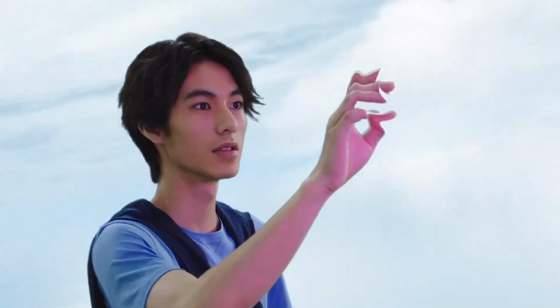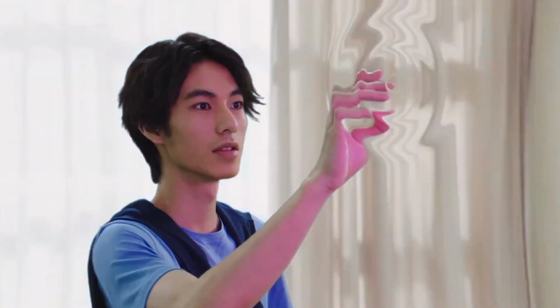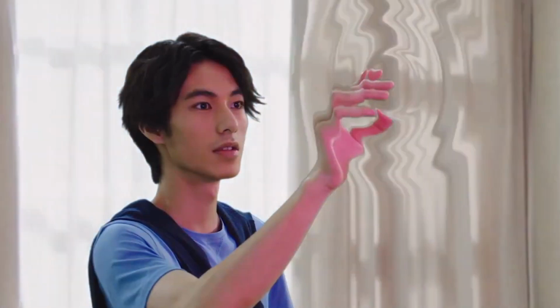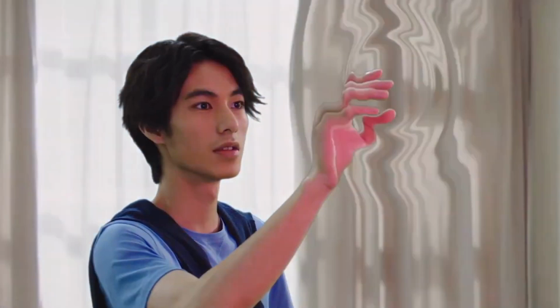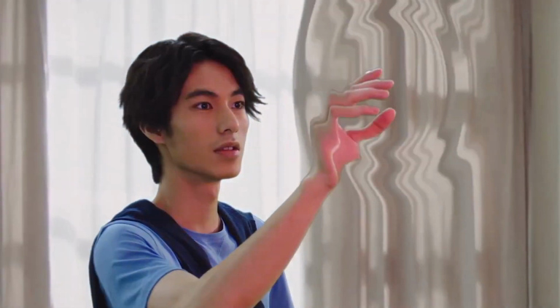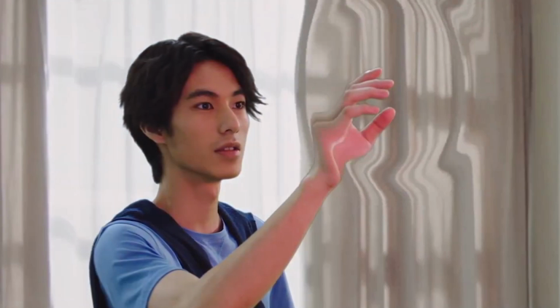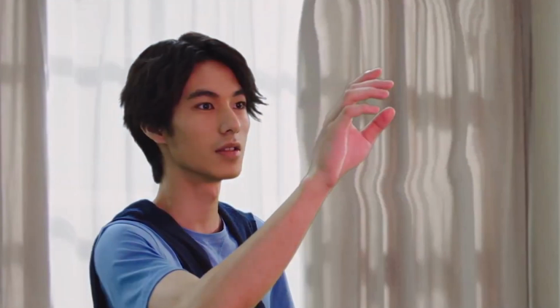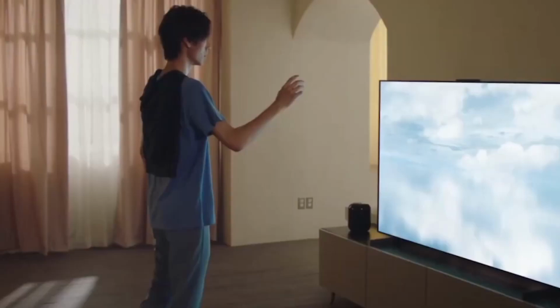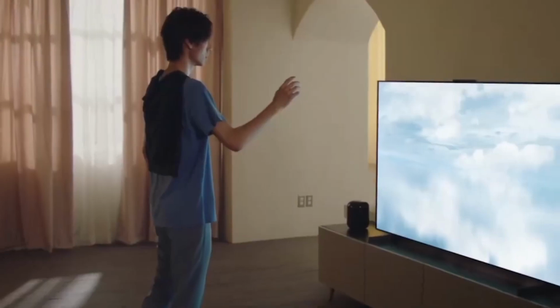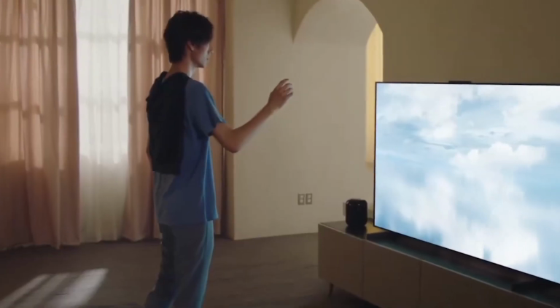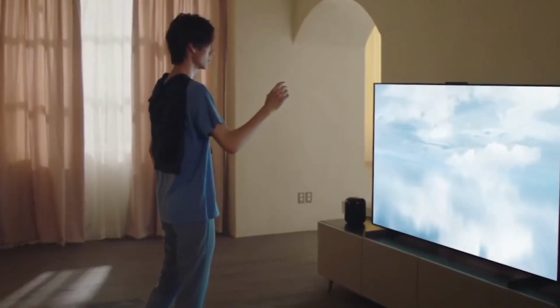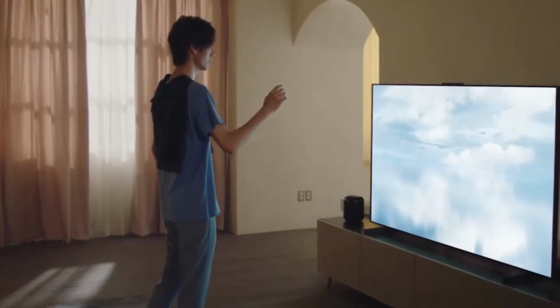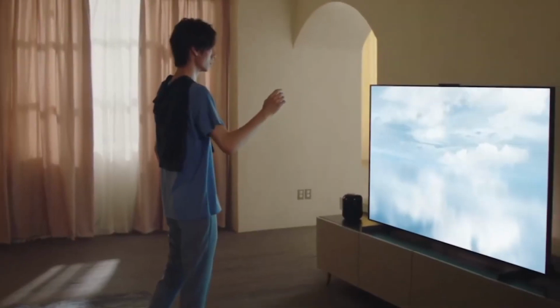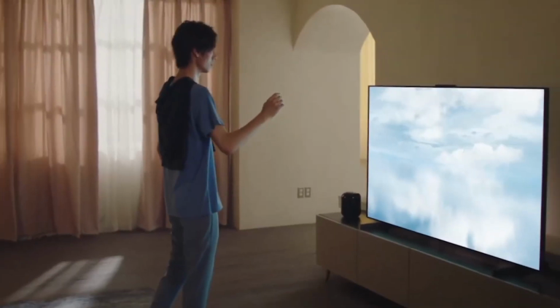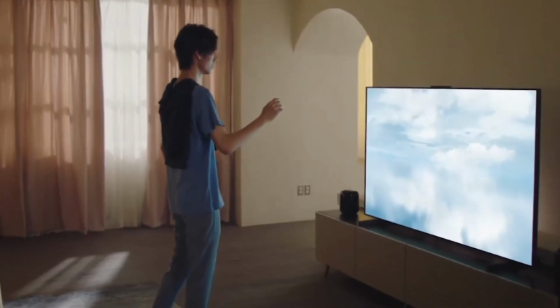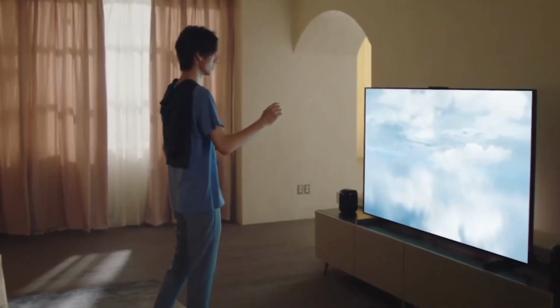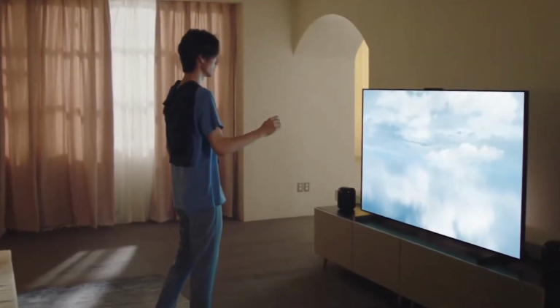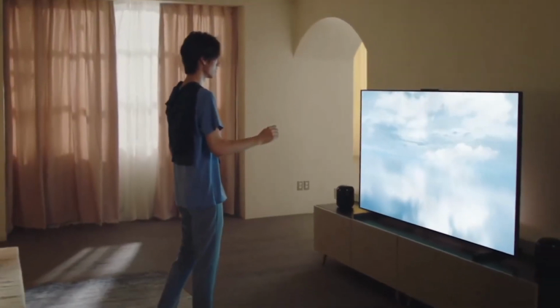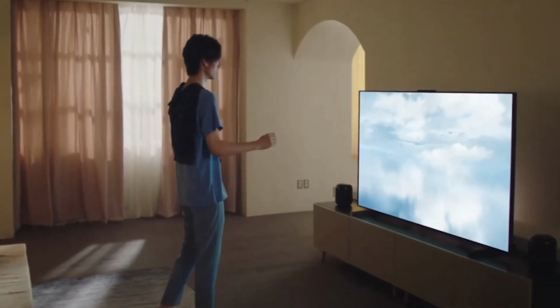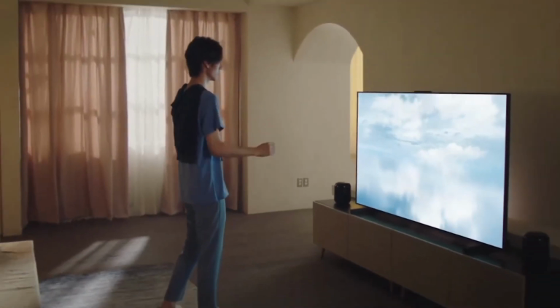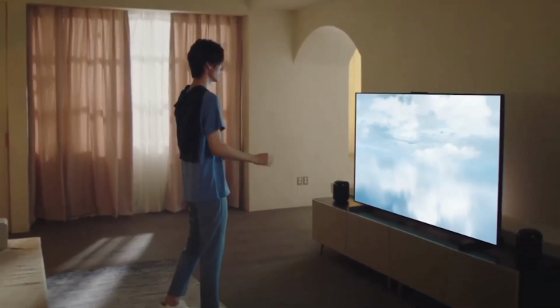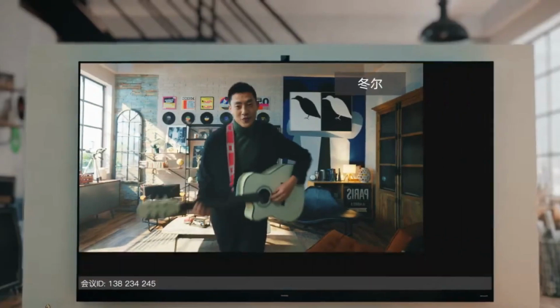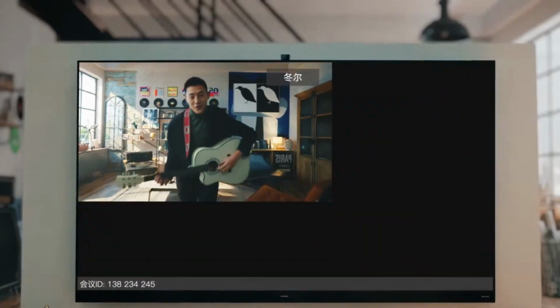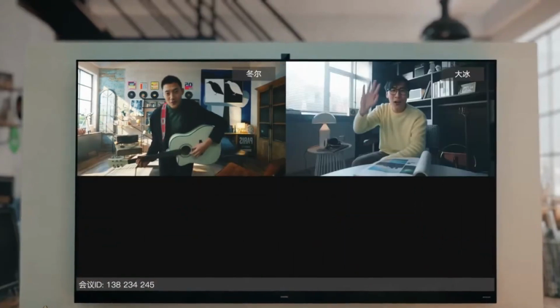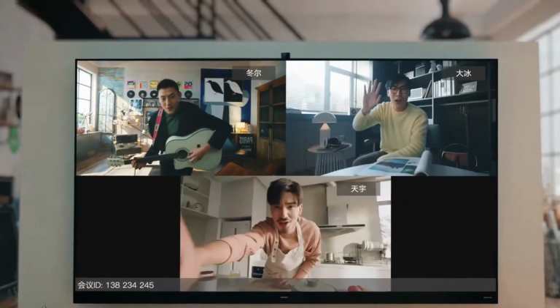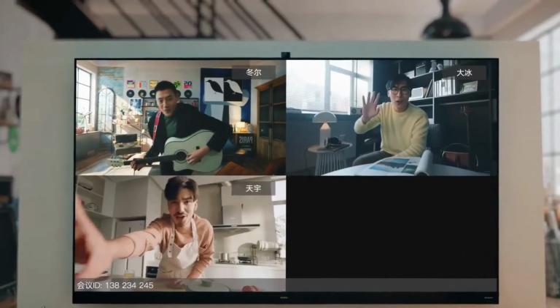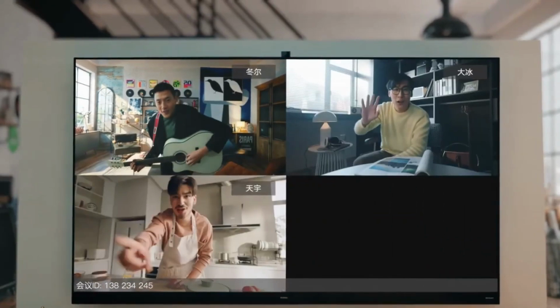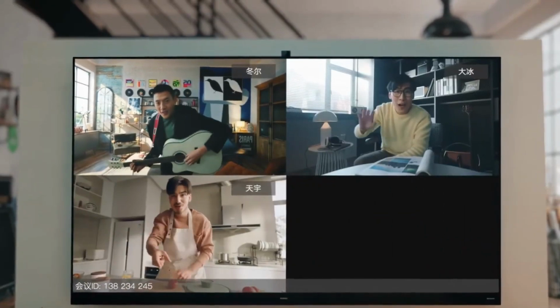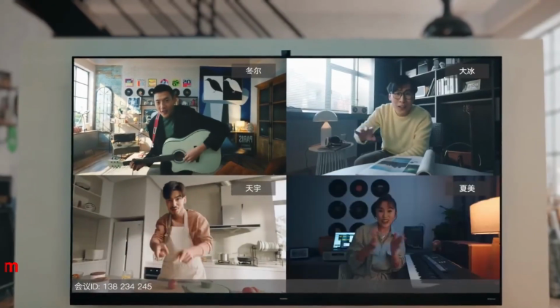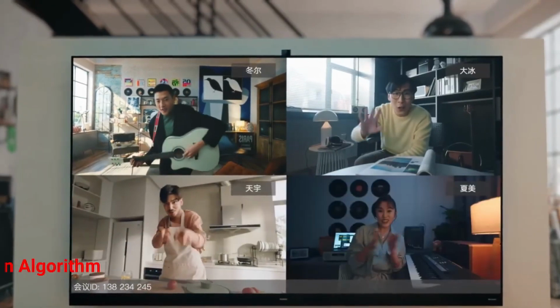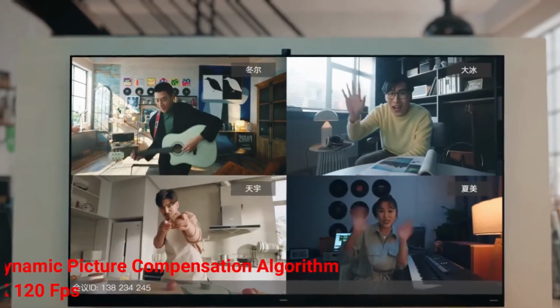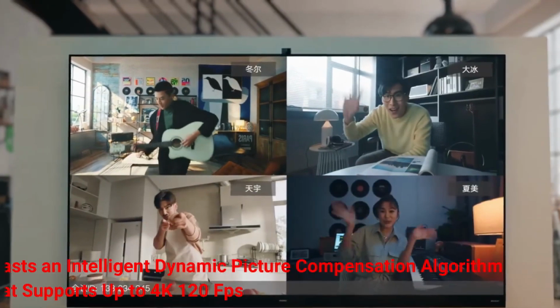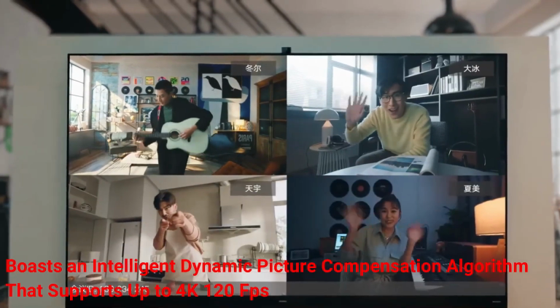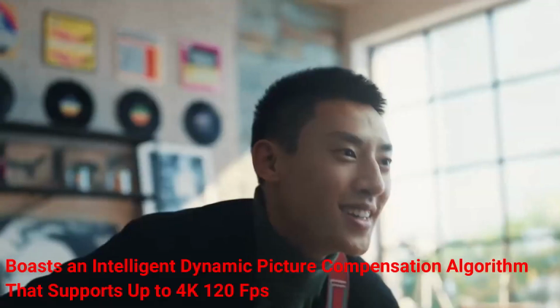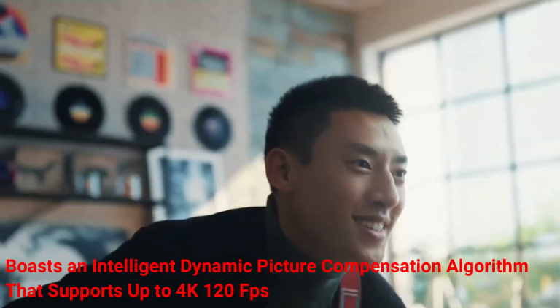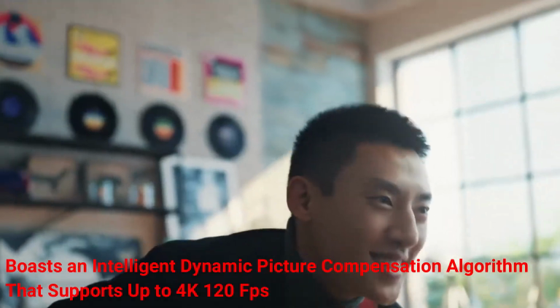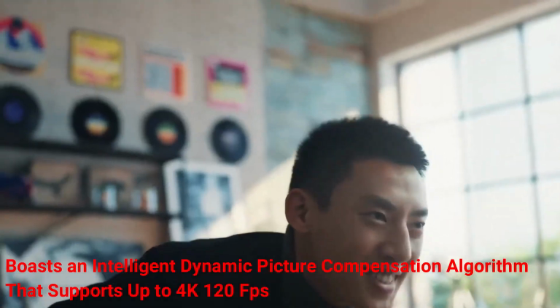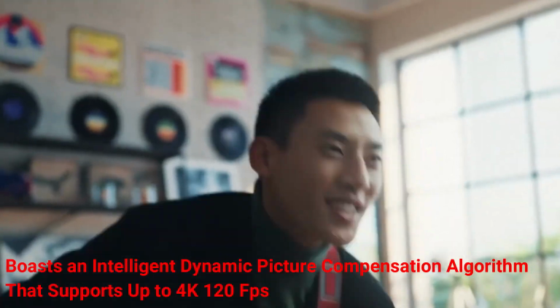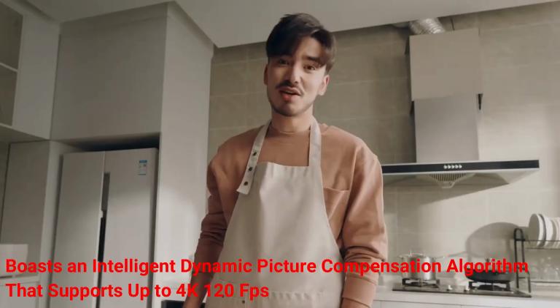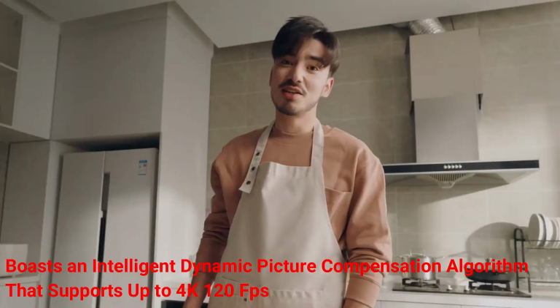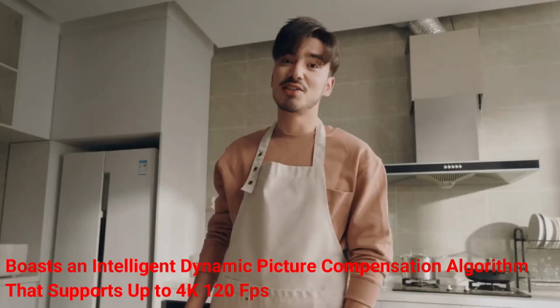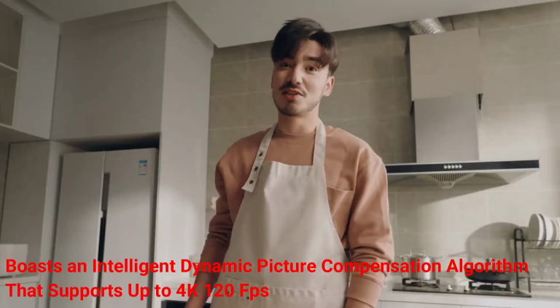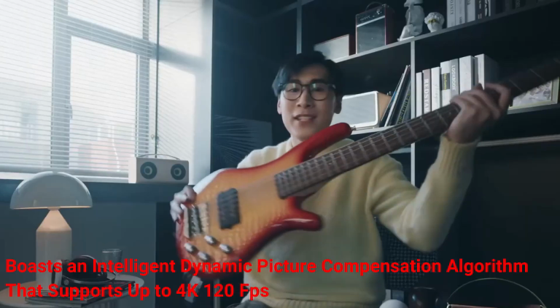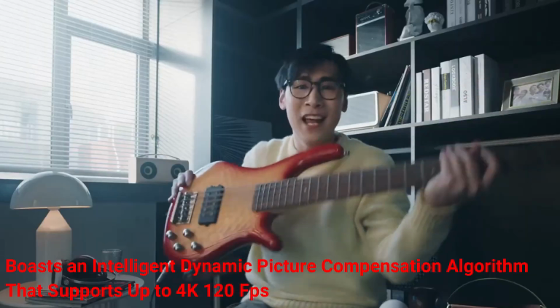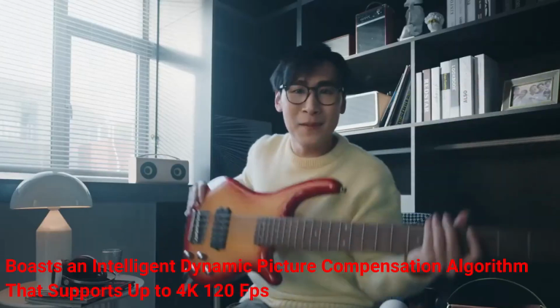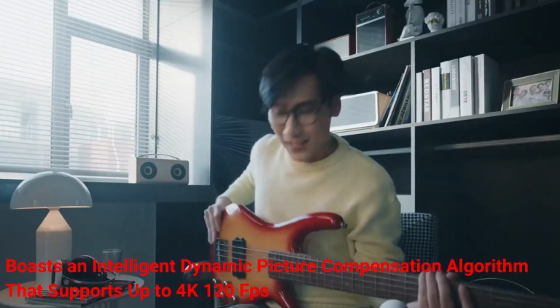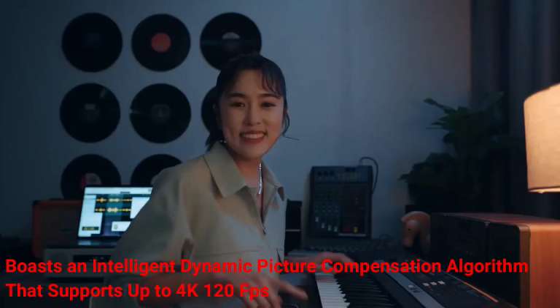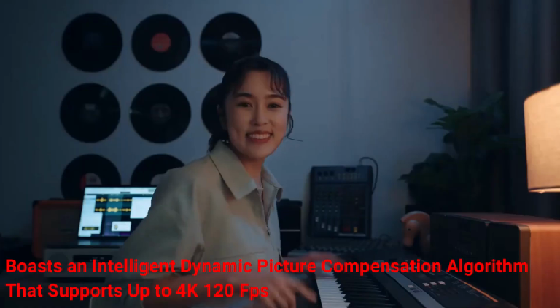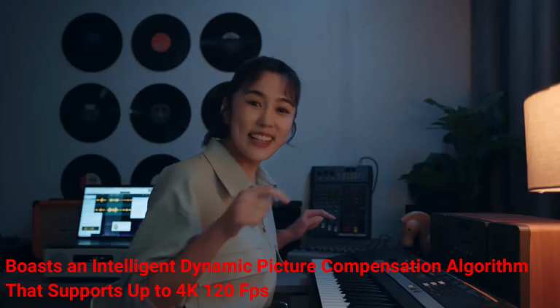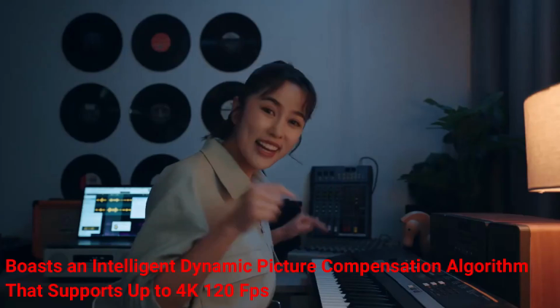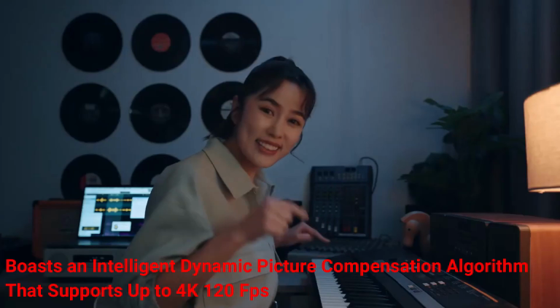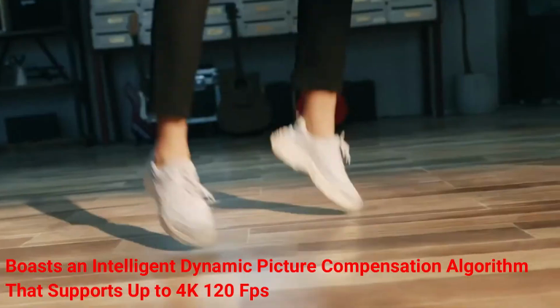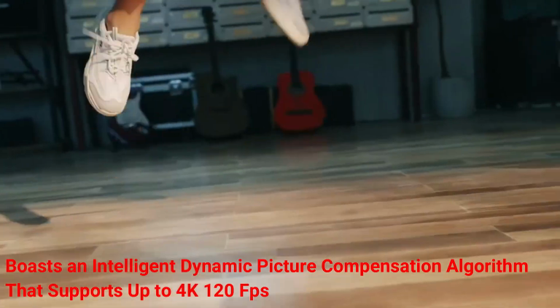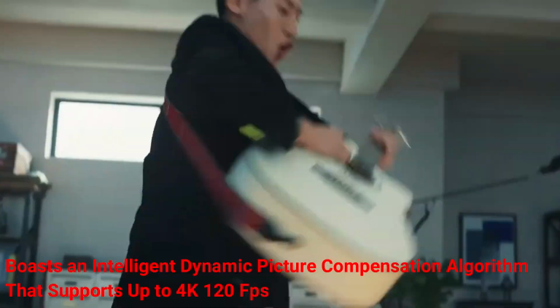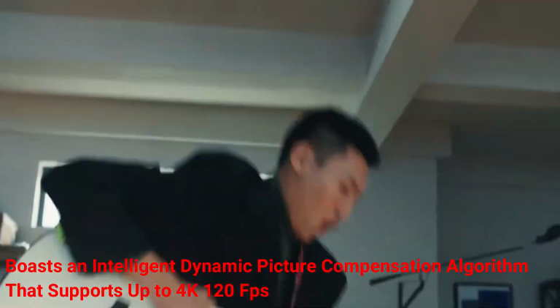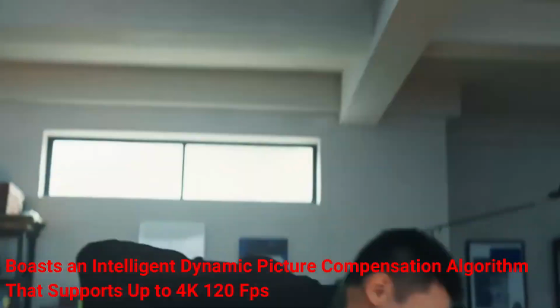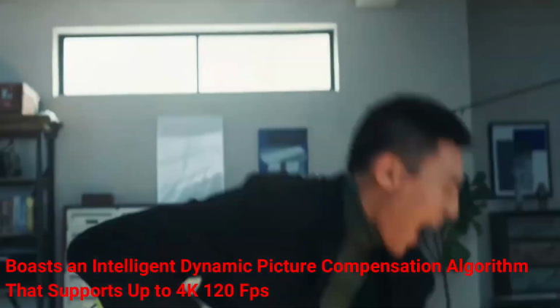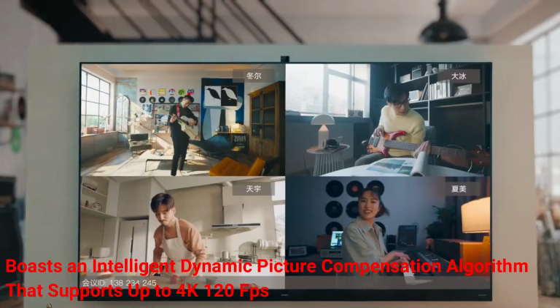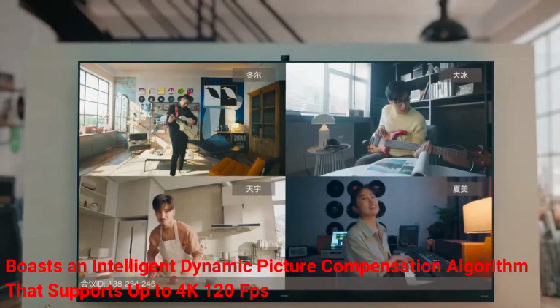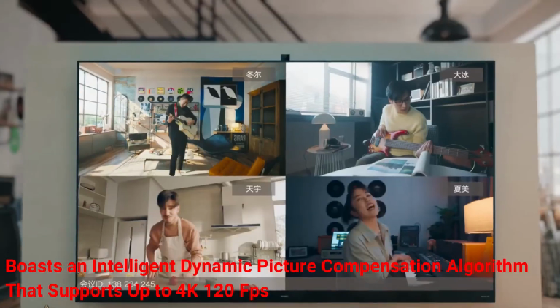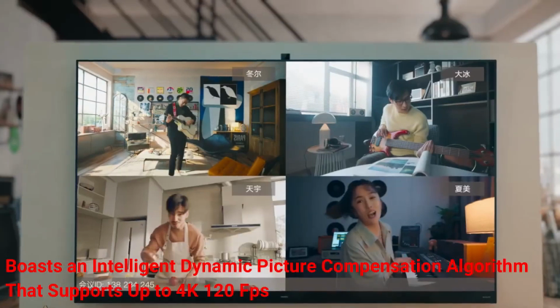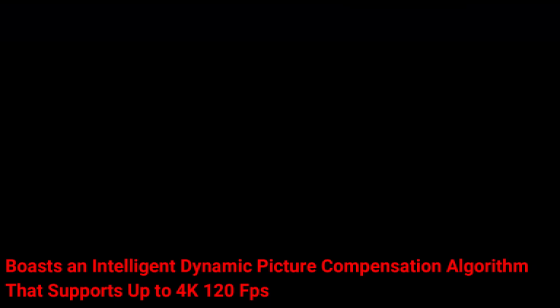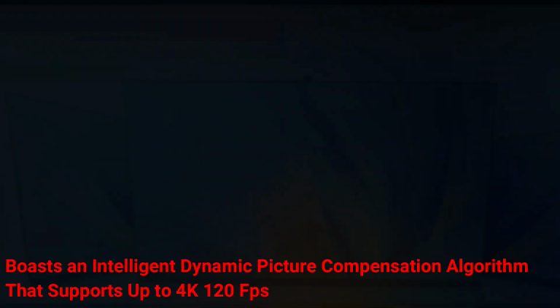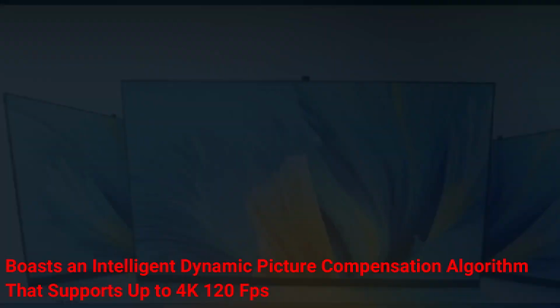Specifically designed for TV and sports events, it boasts an intelligent dynamic picture compensation algorithm that supports up to 4K 120fps.